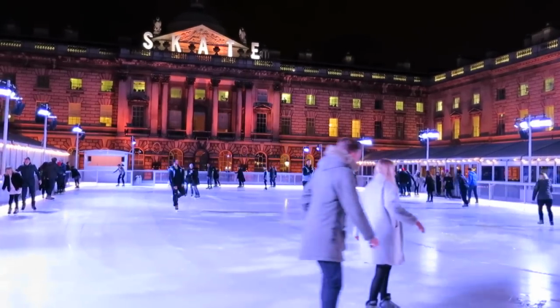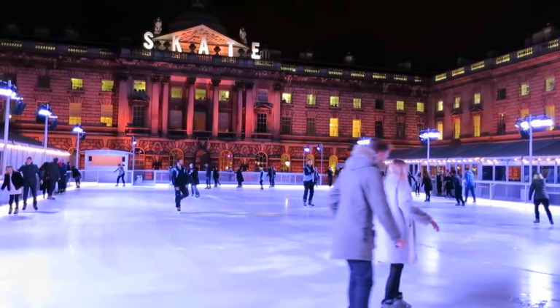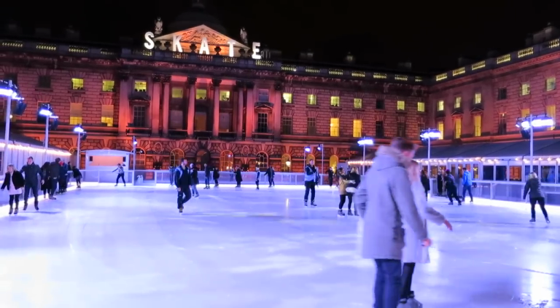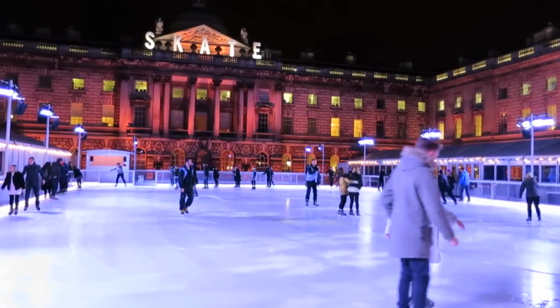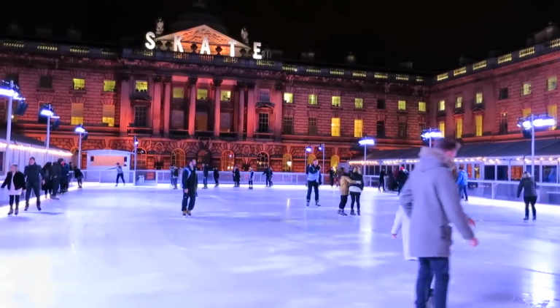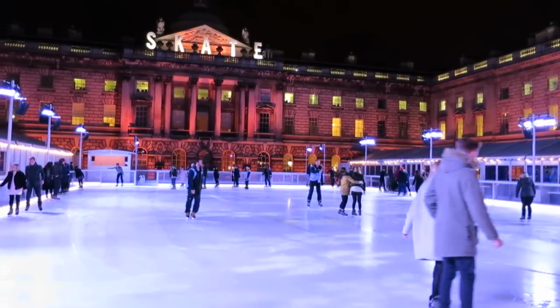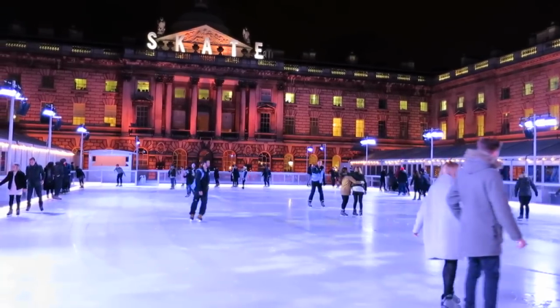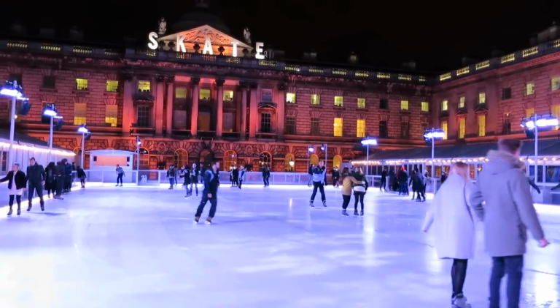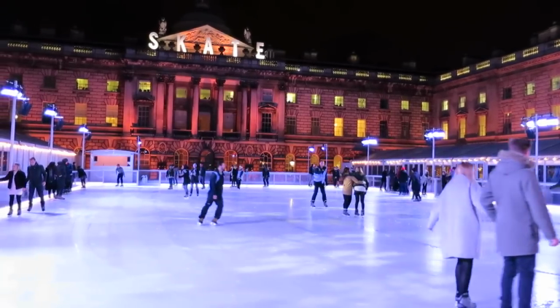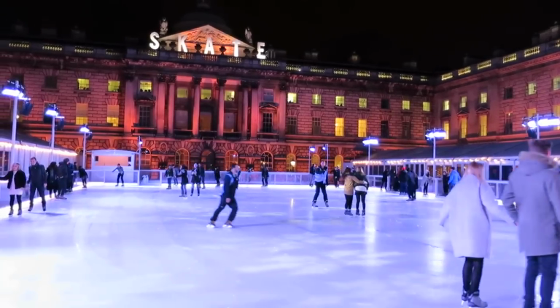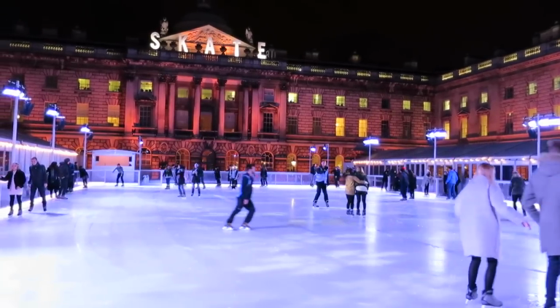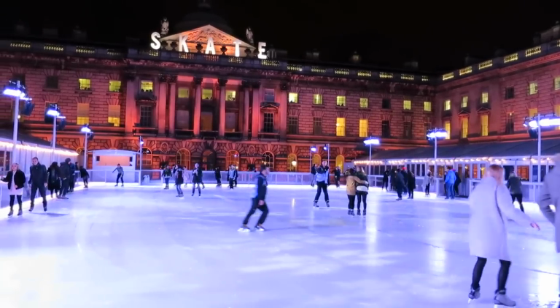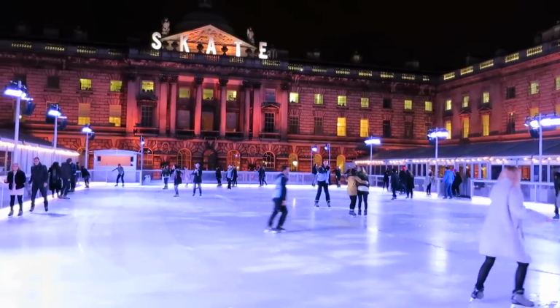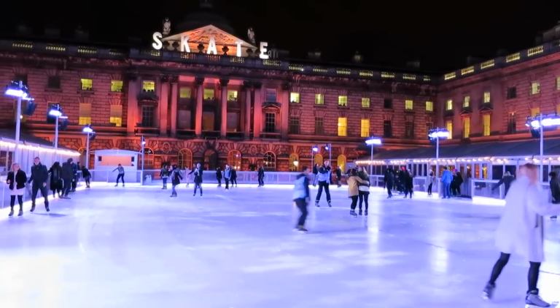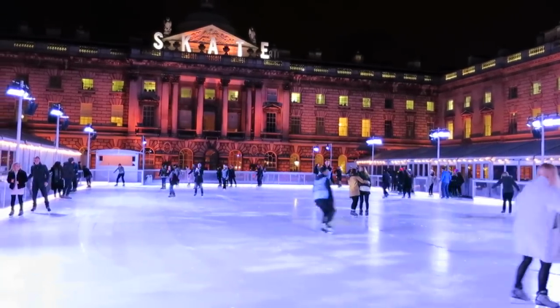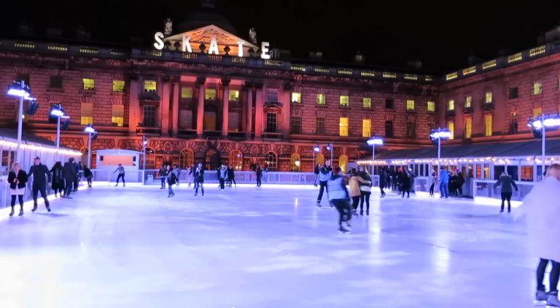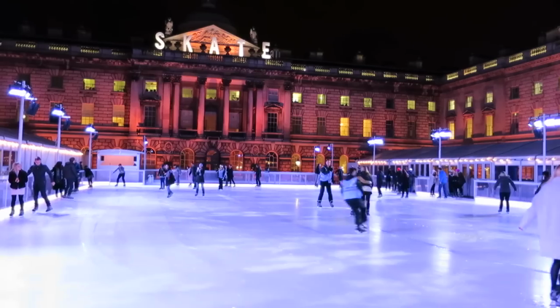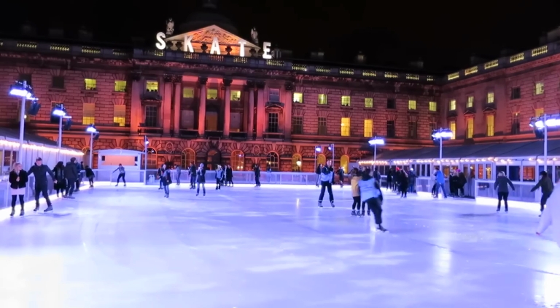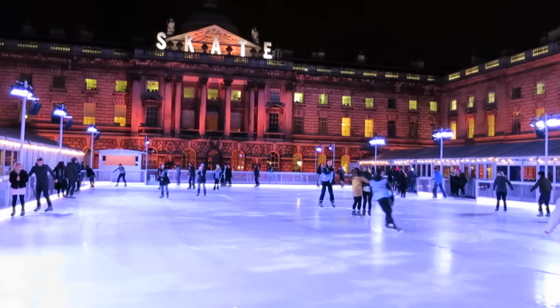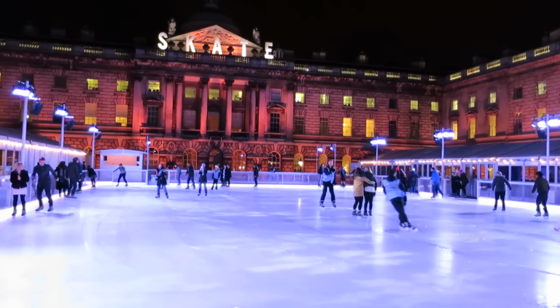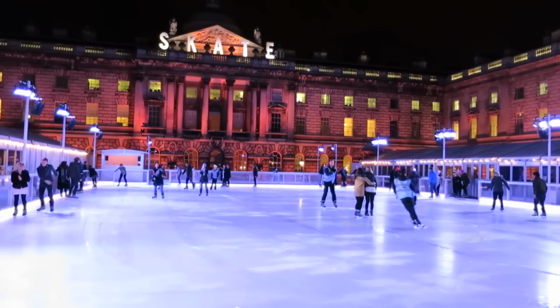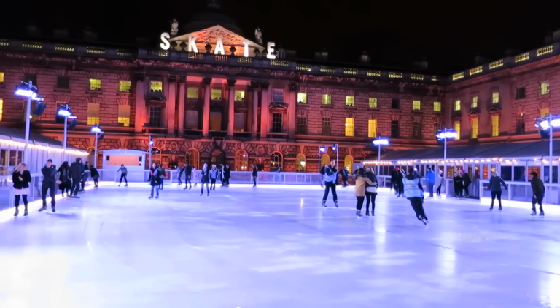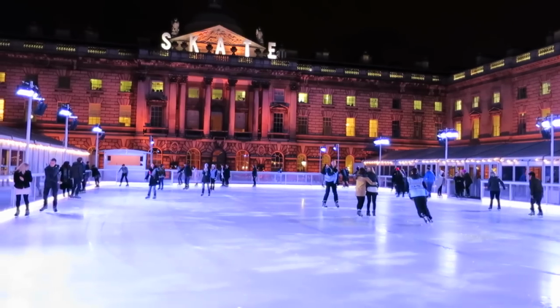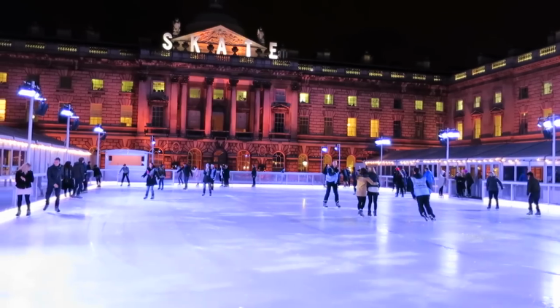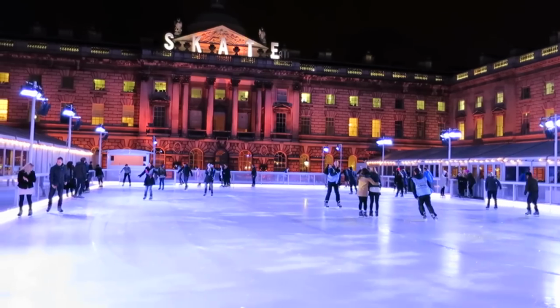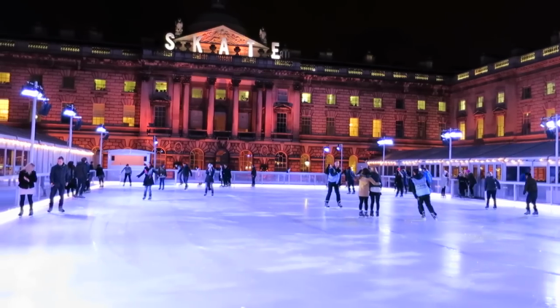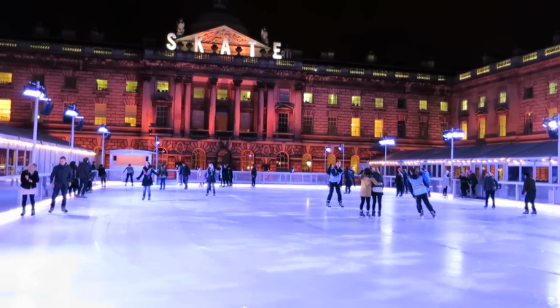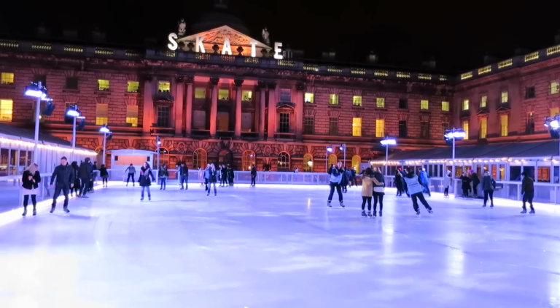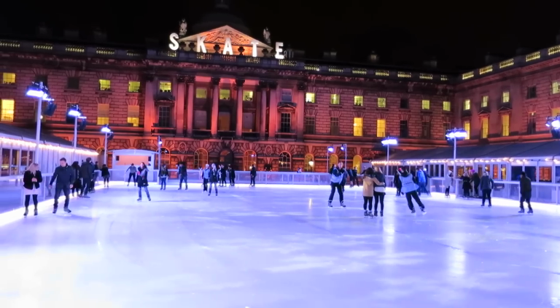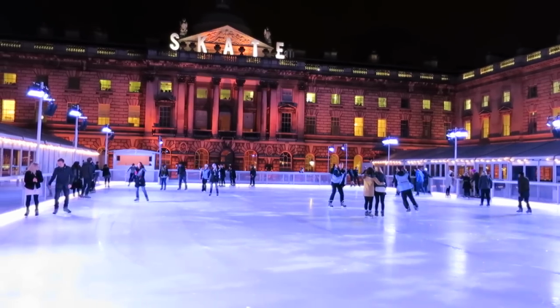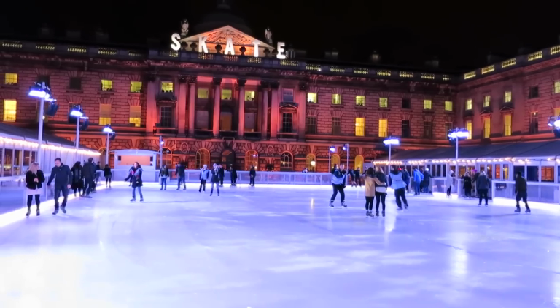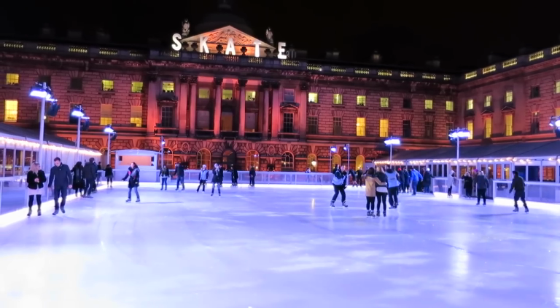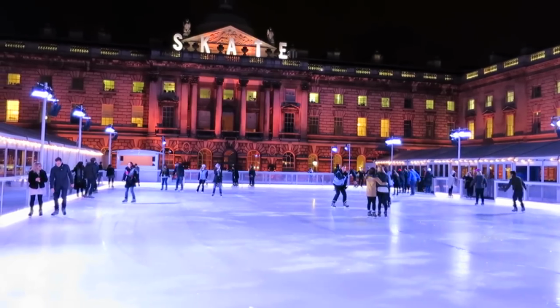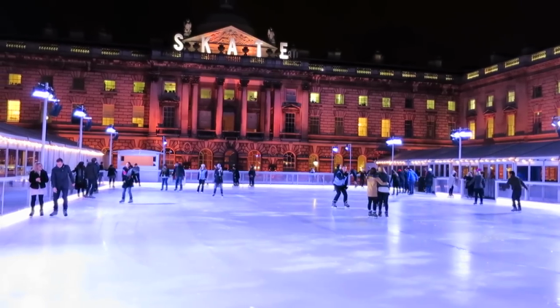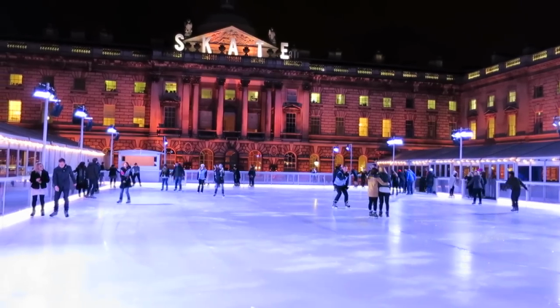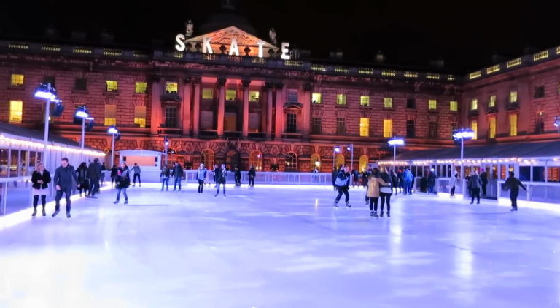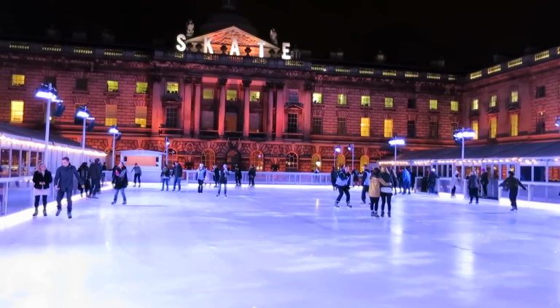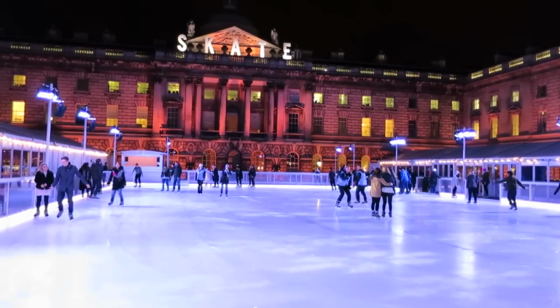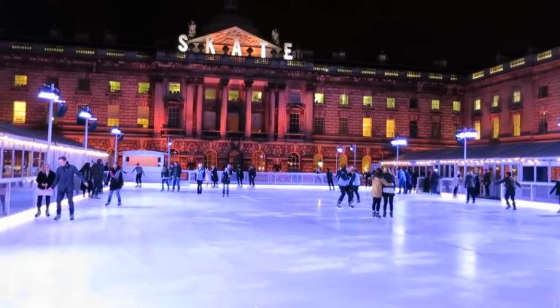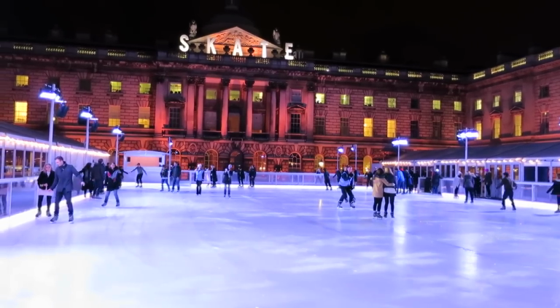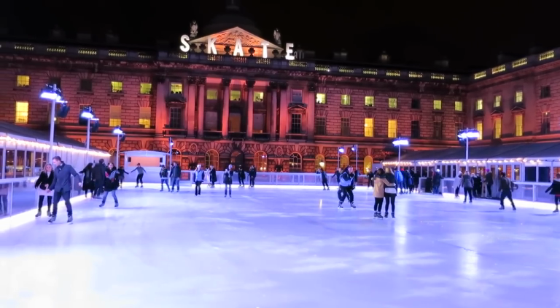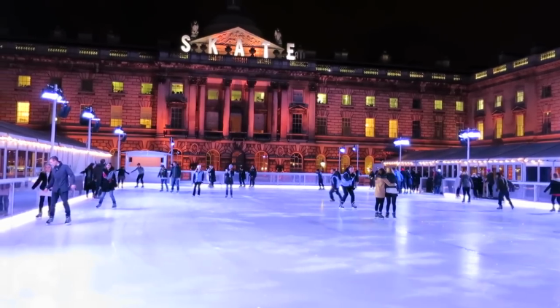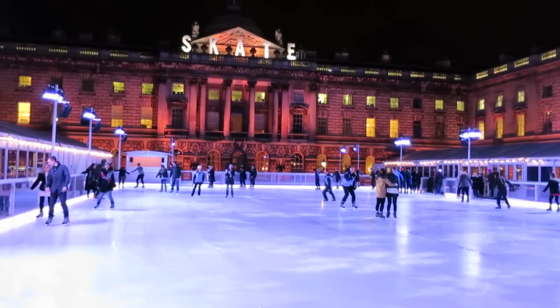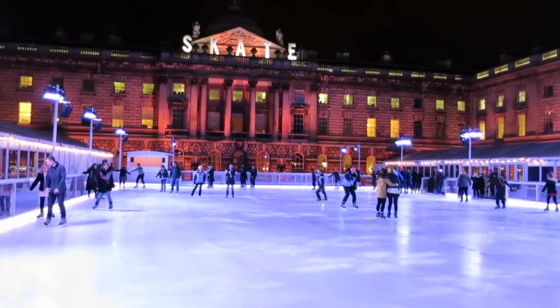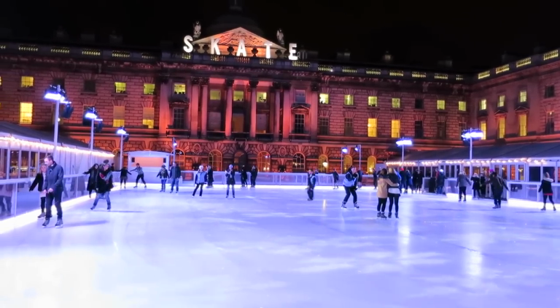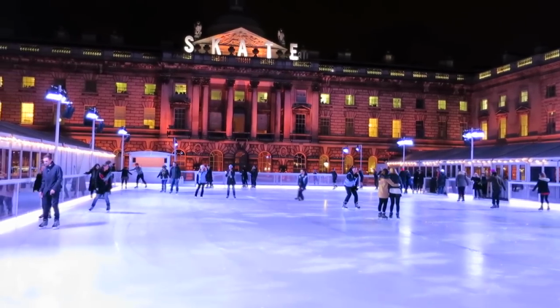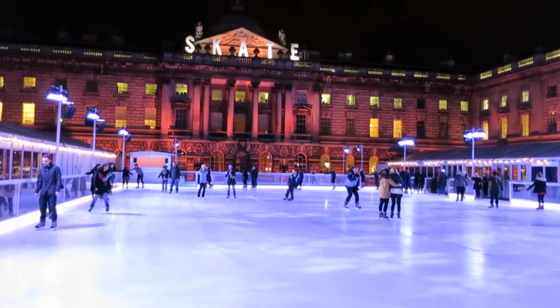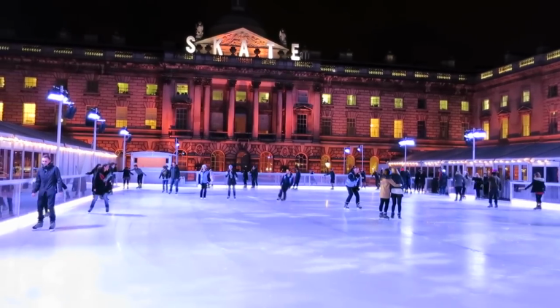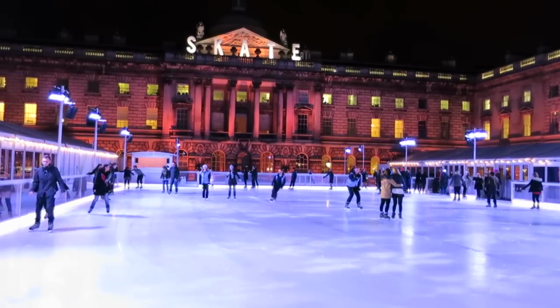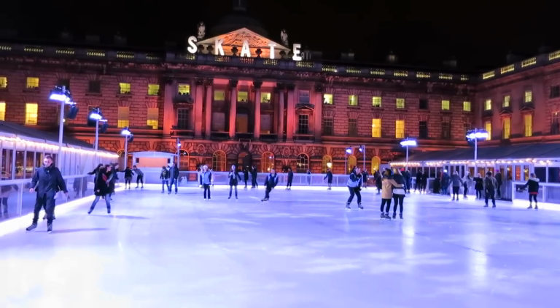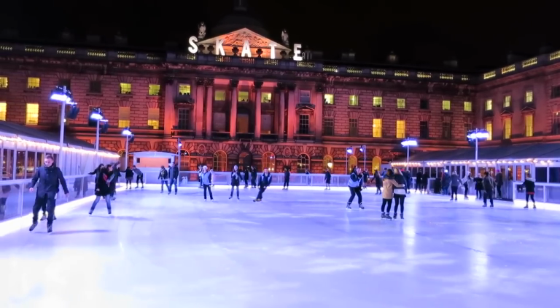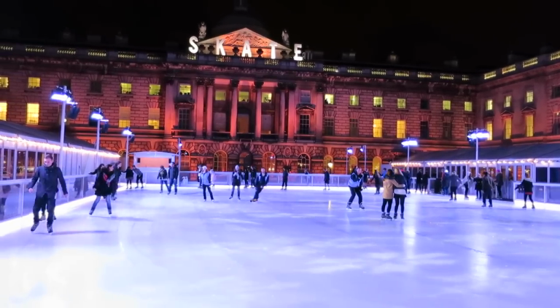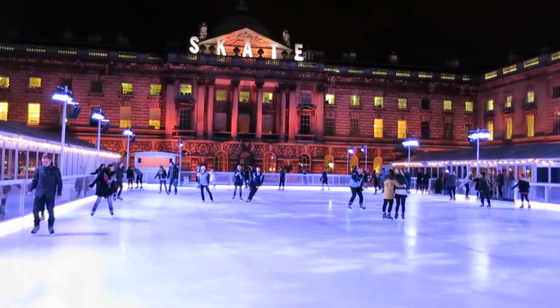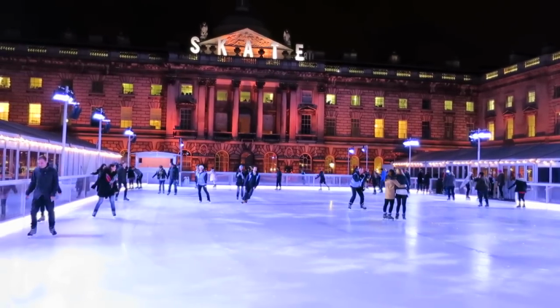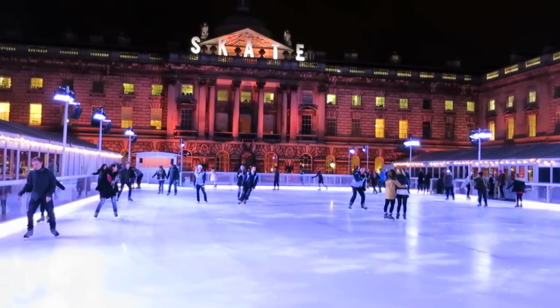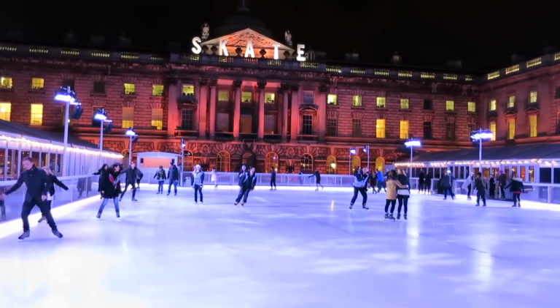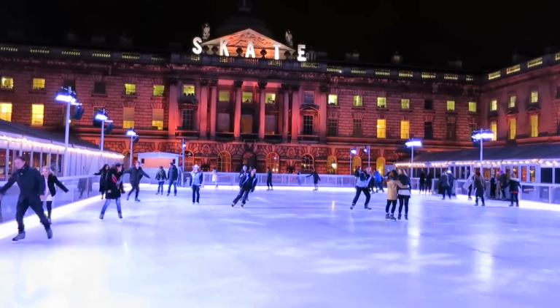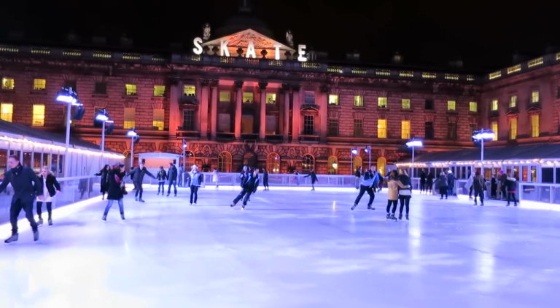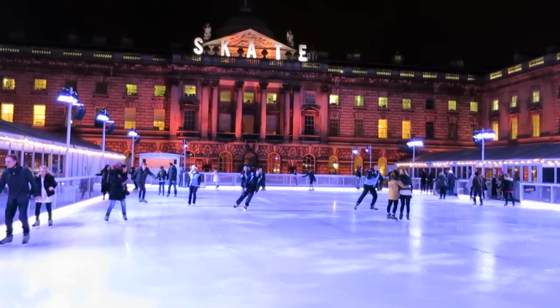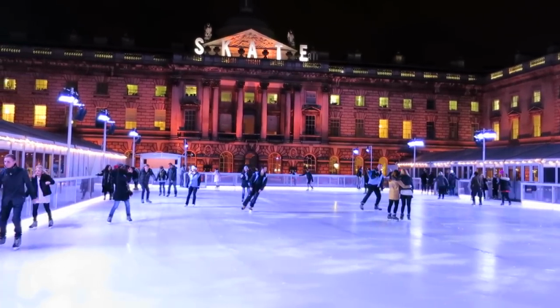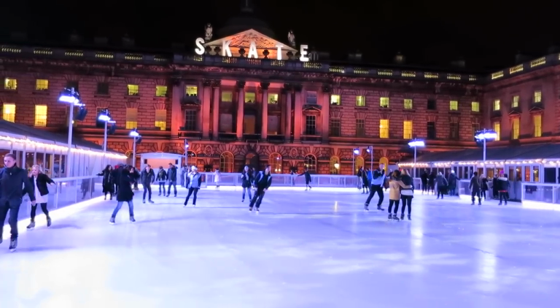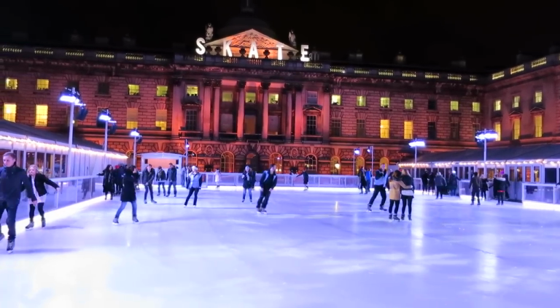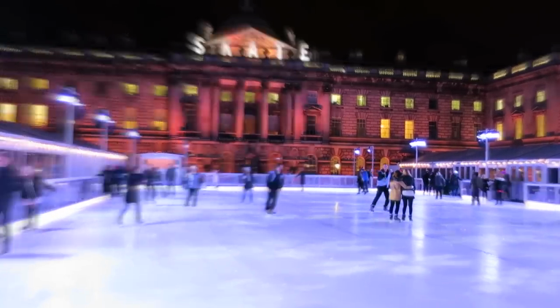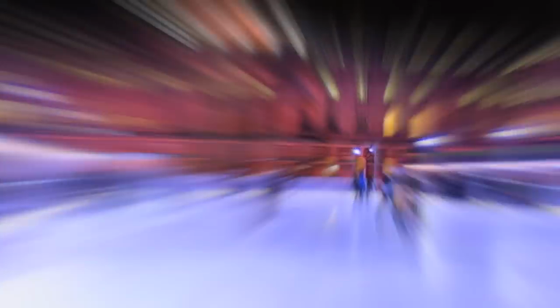The courtyard of Somerset House really is a spectacular backdrop, whether you're skating or just spectating and enjoying a drink.